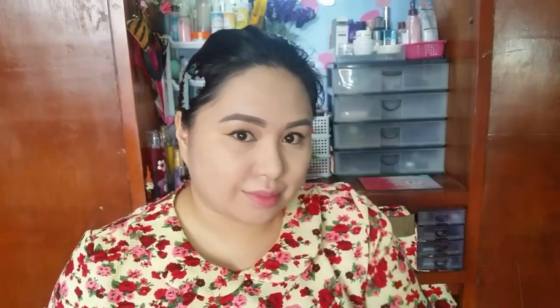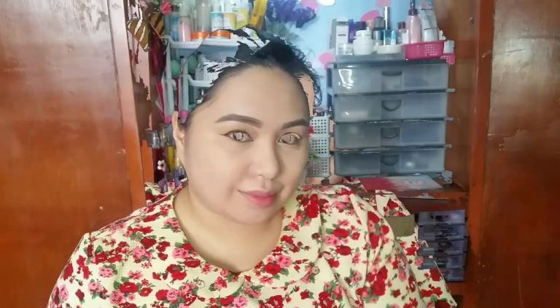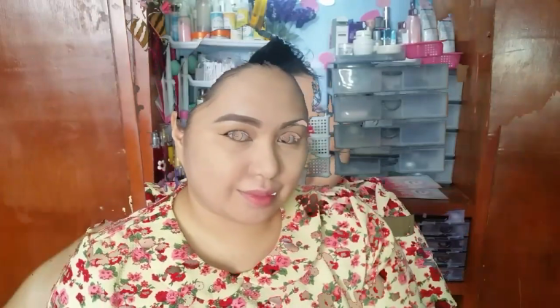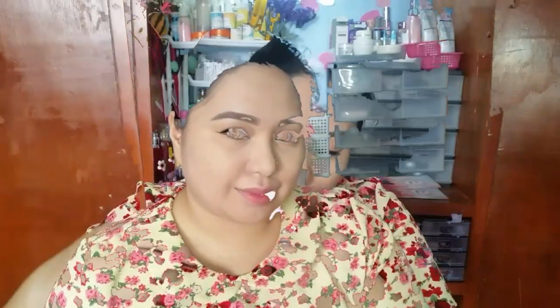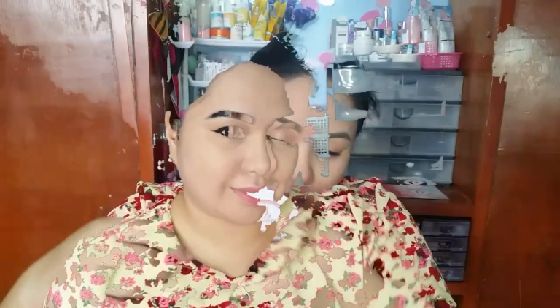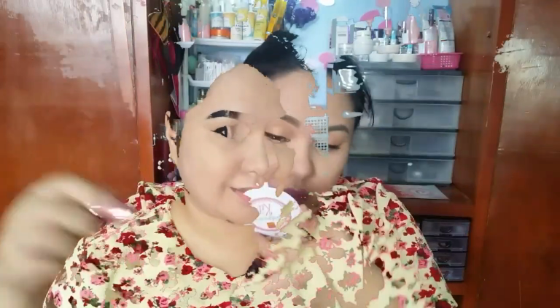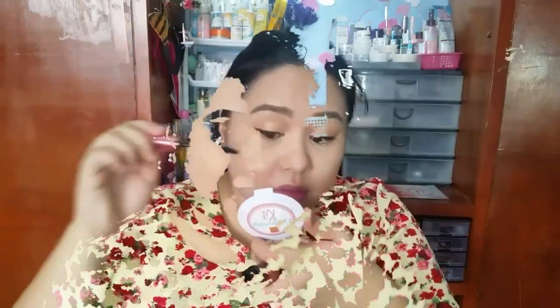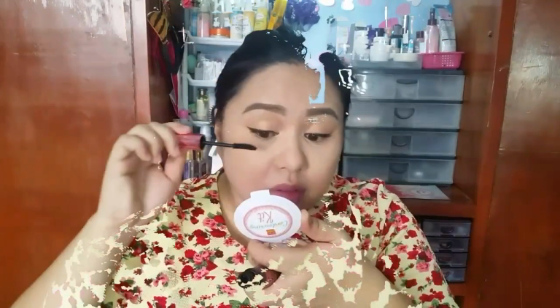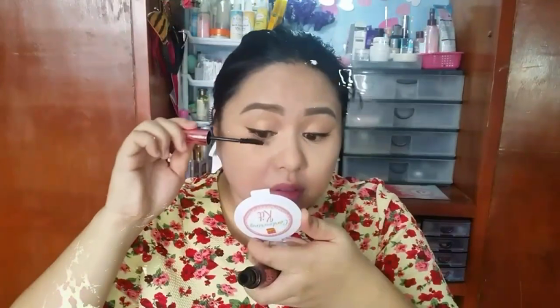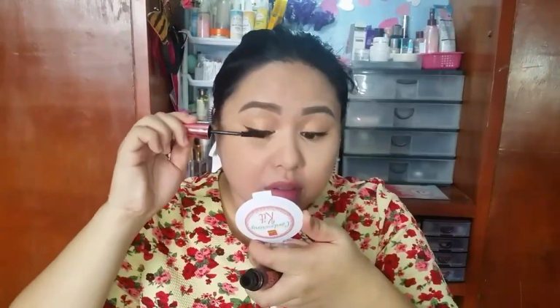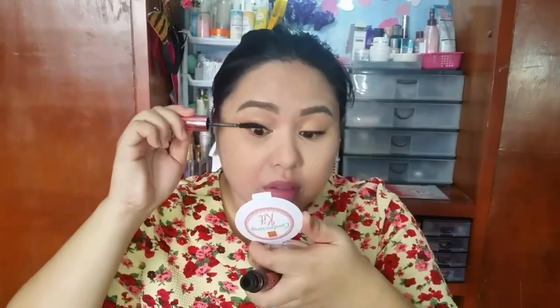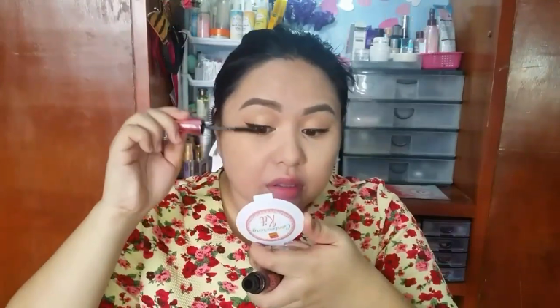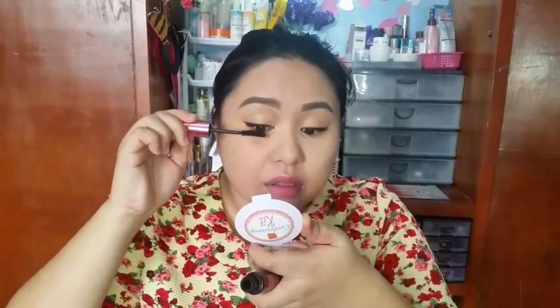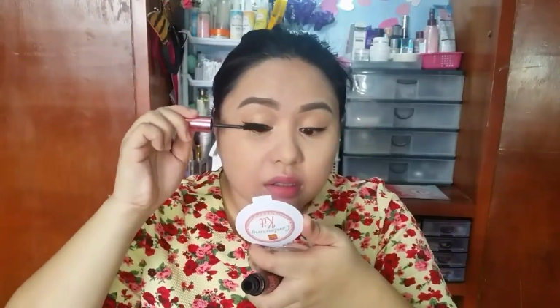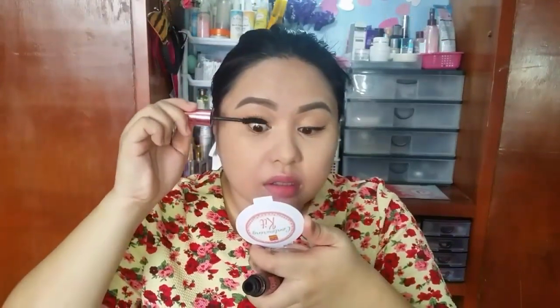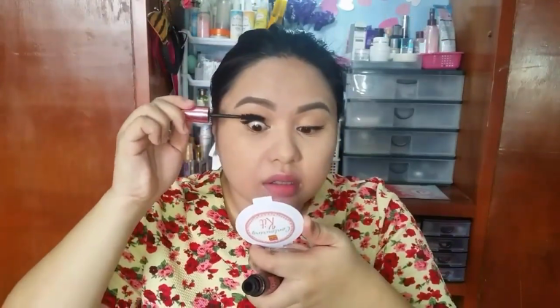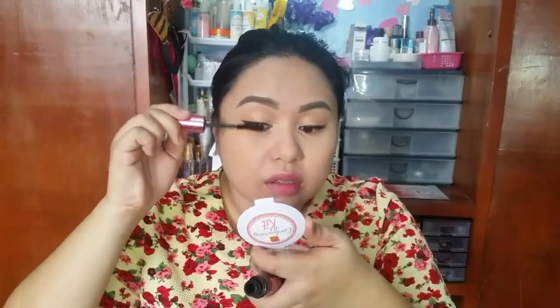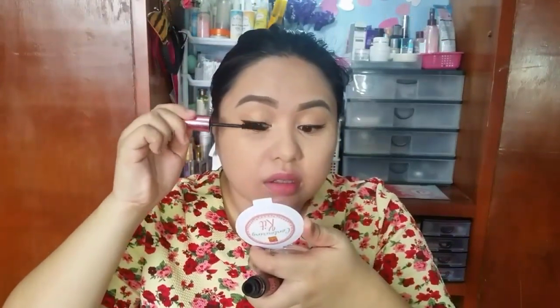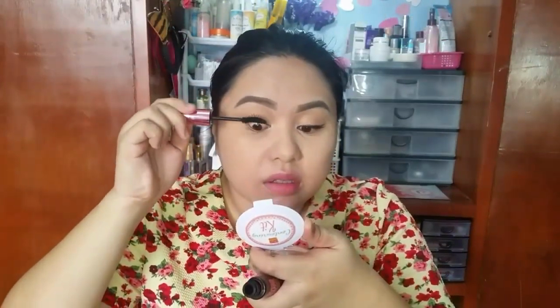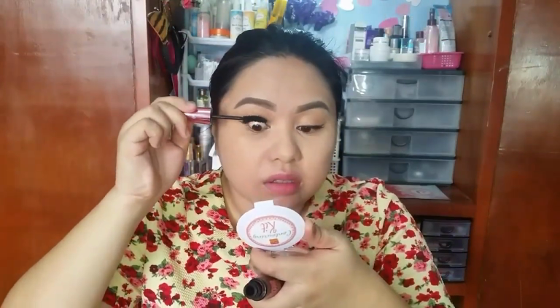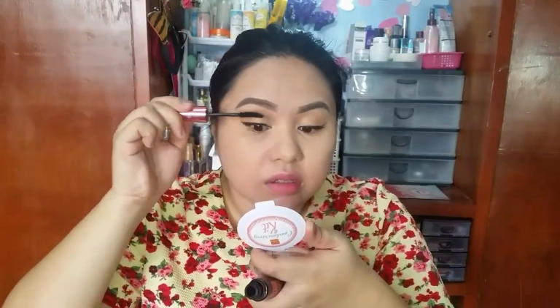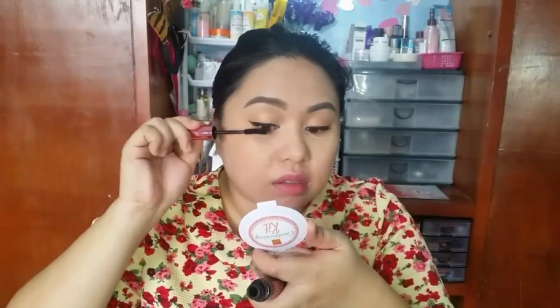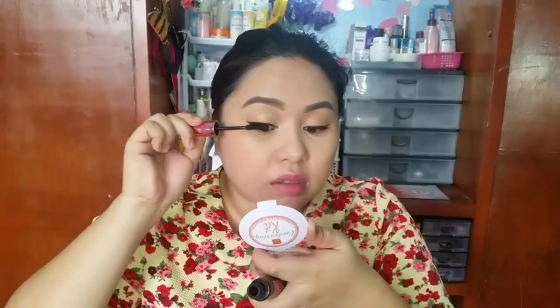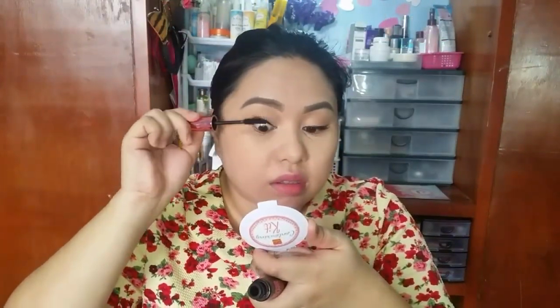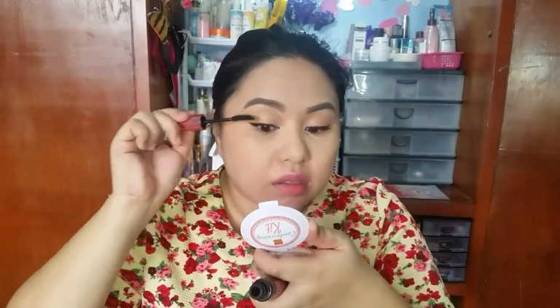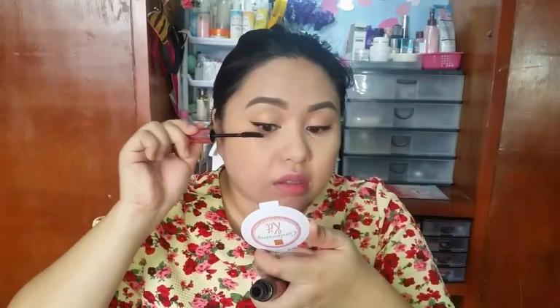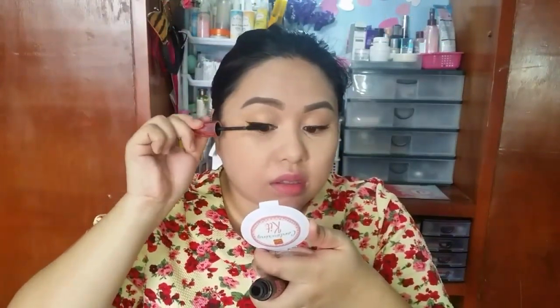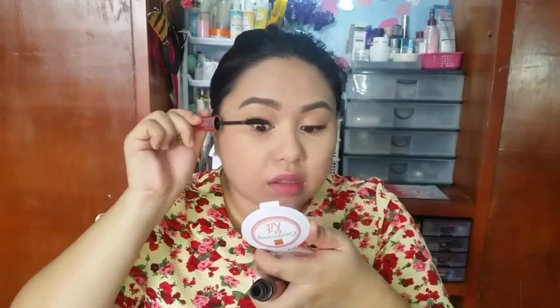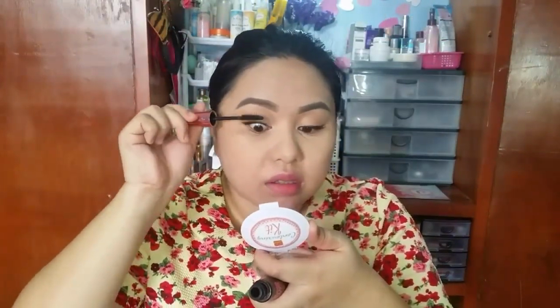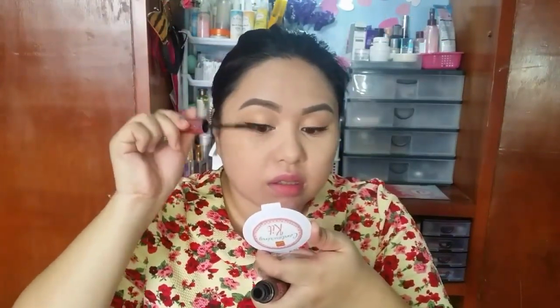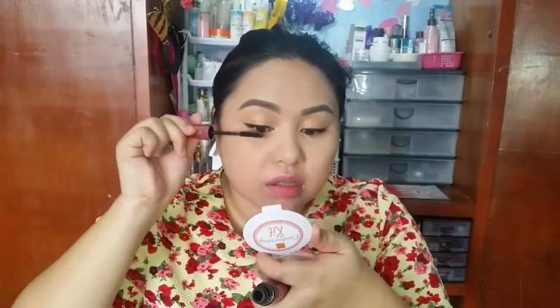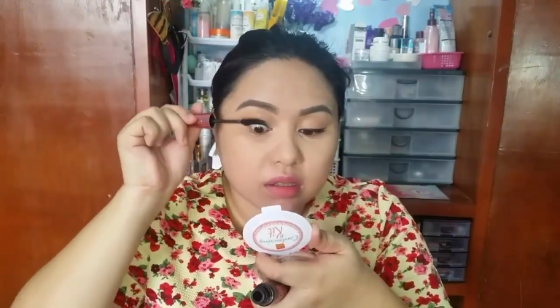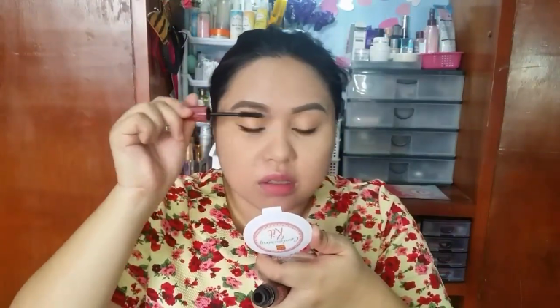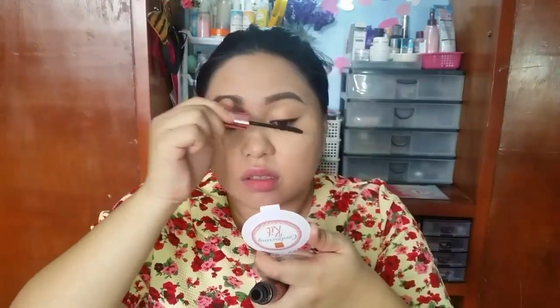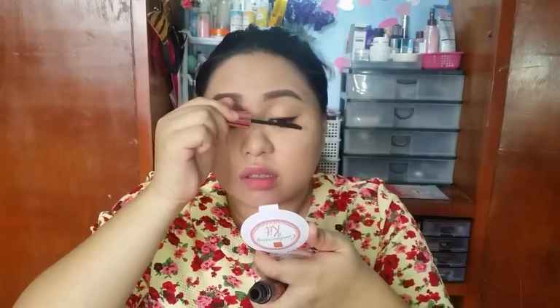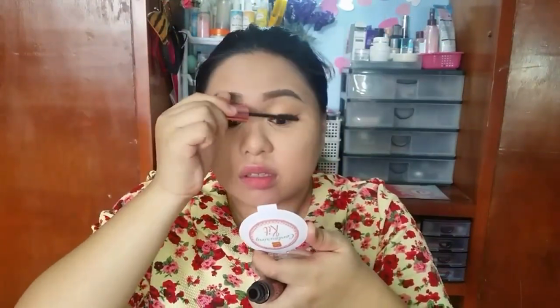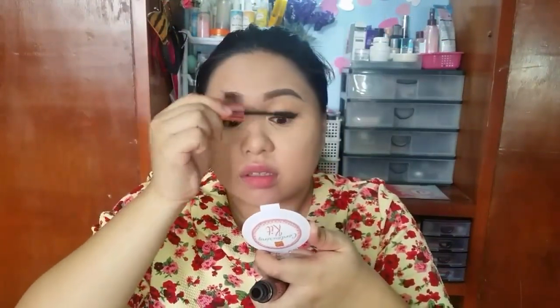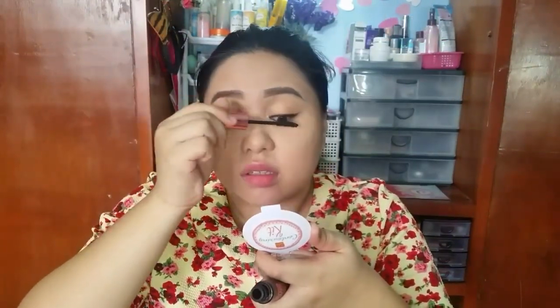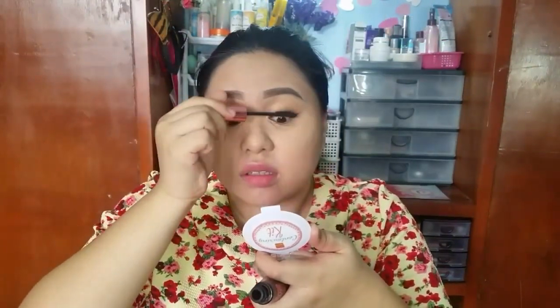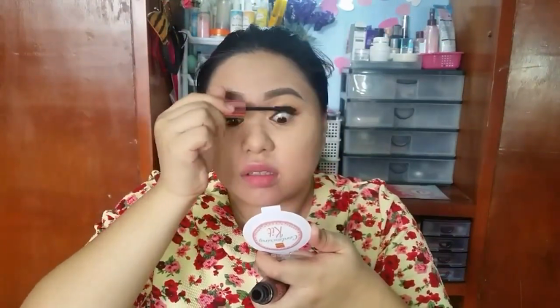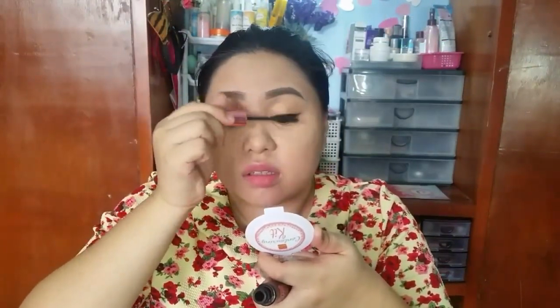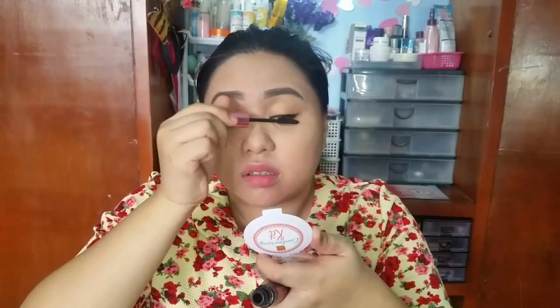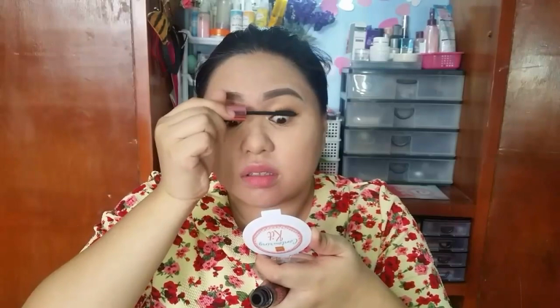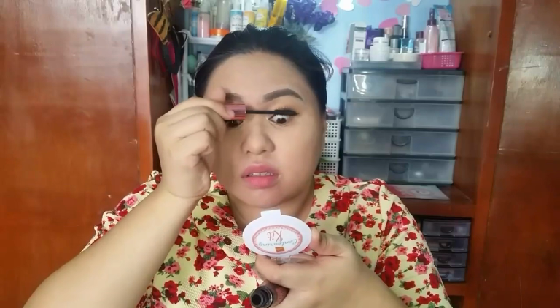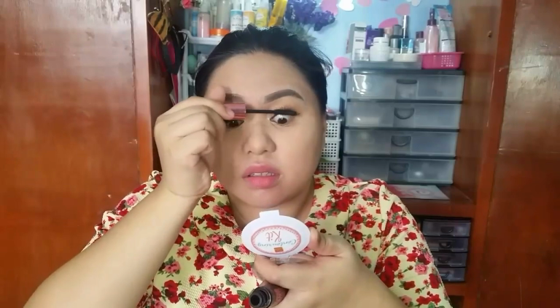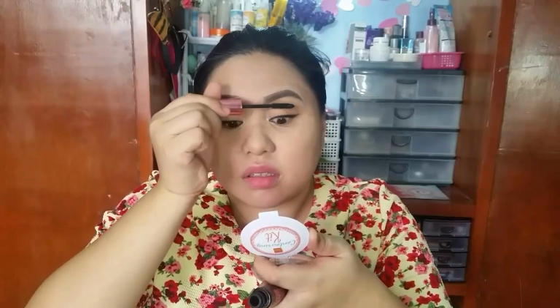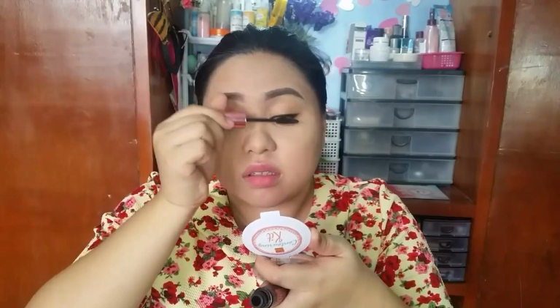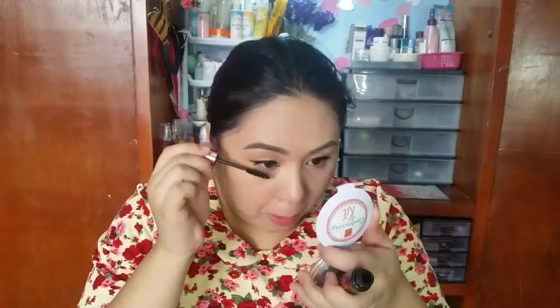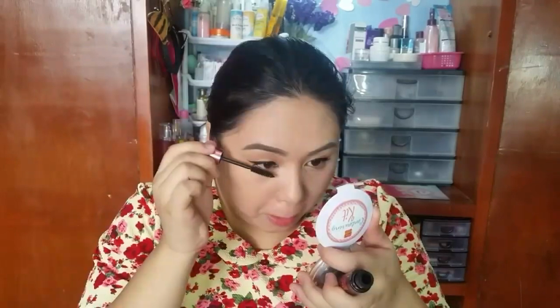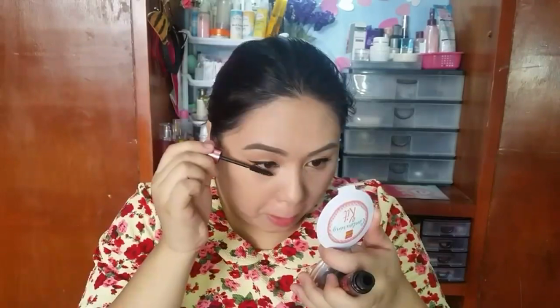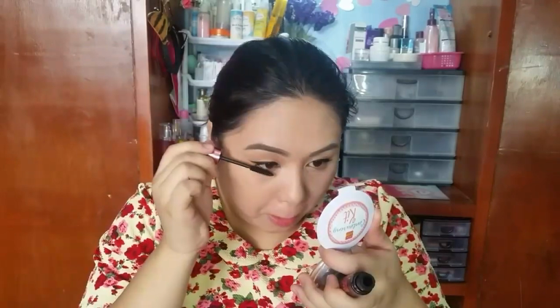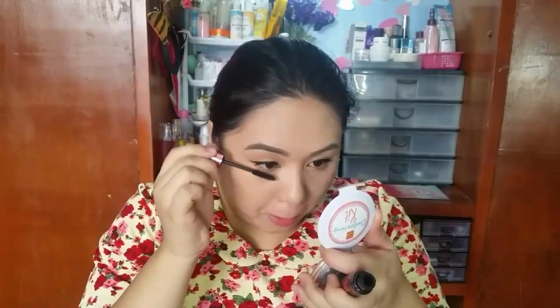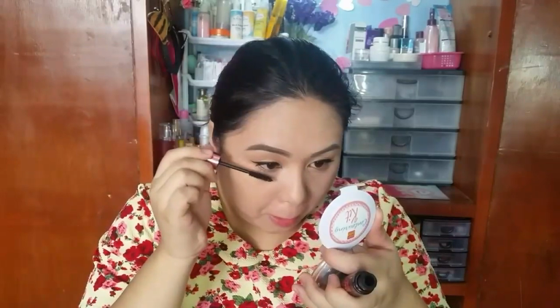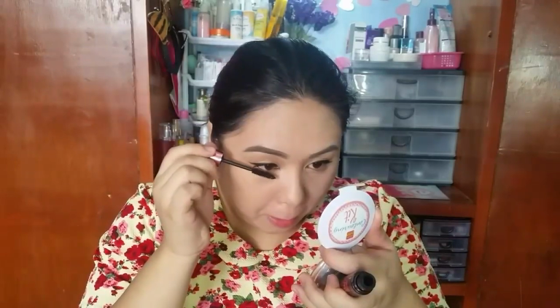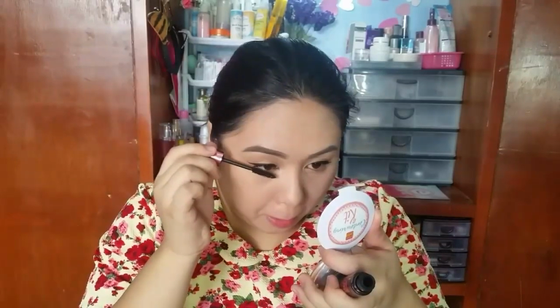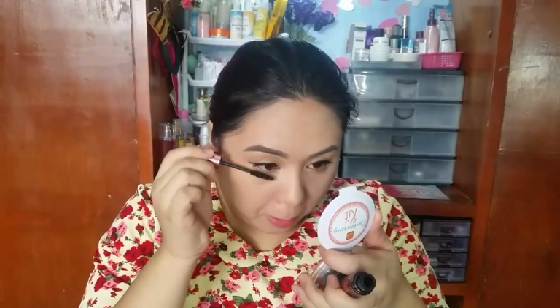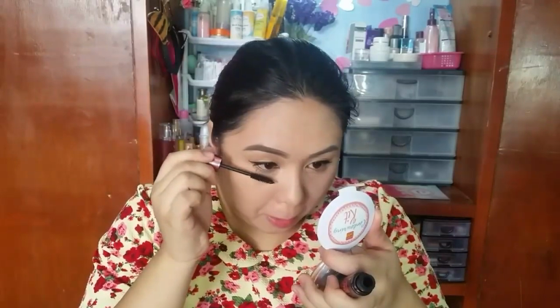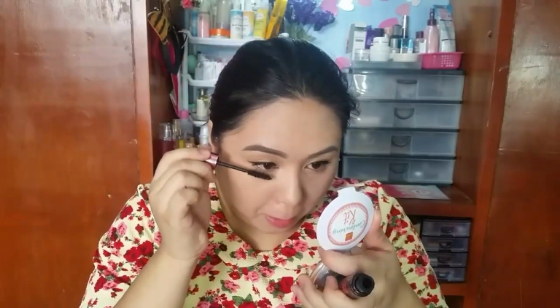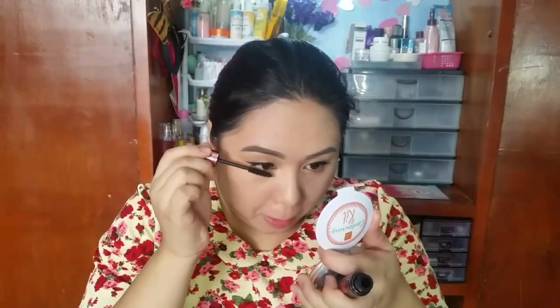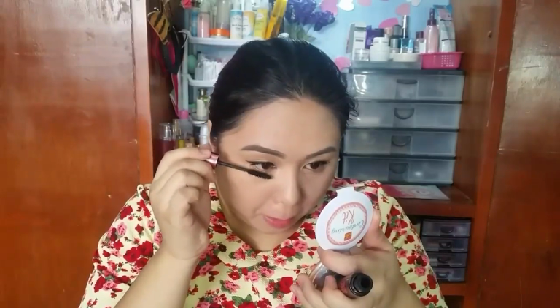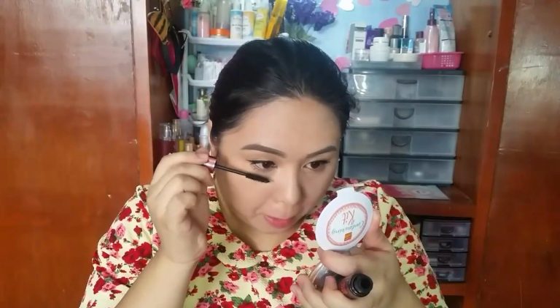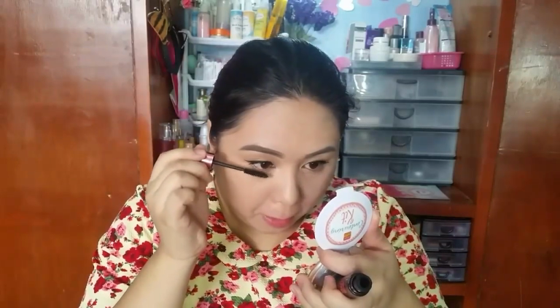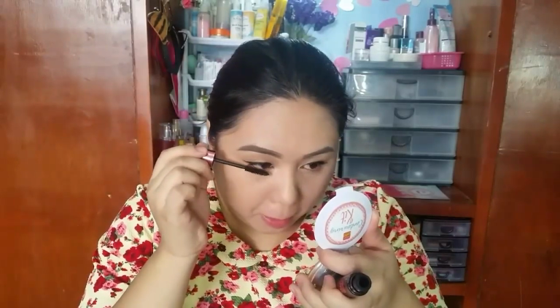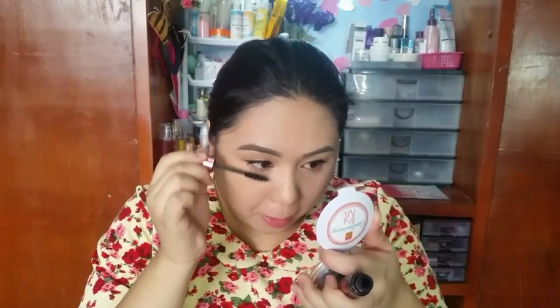I already applied my falsies and now I'm coating my lashes with Maybelline Hyper Curl Mascara.